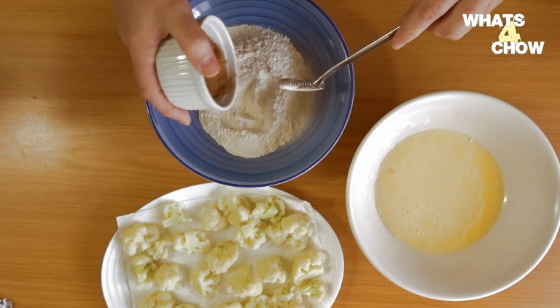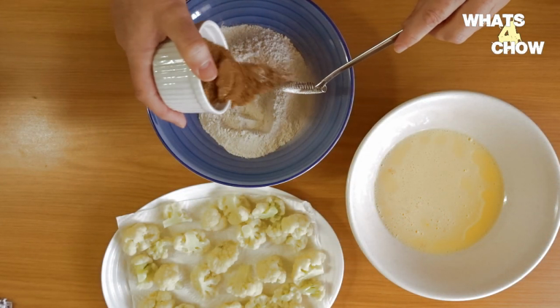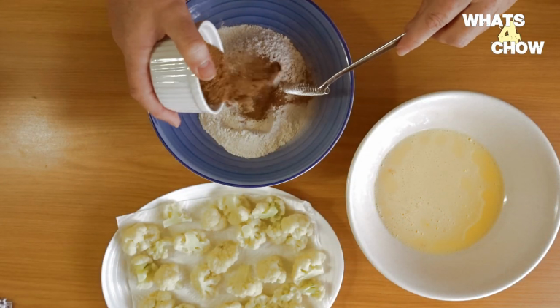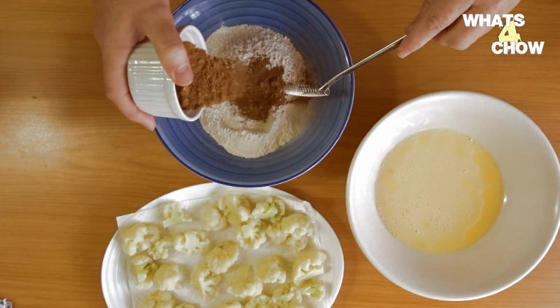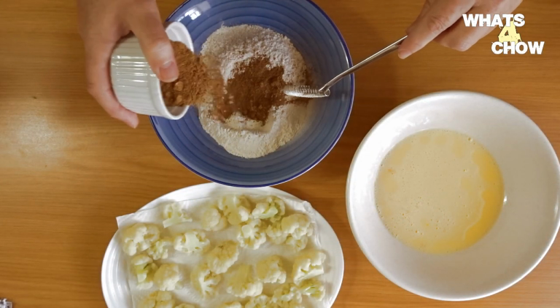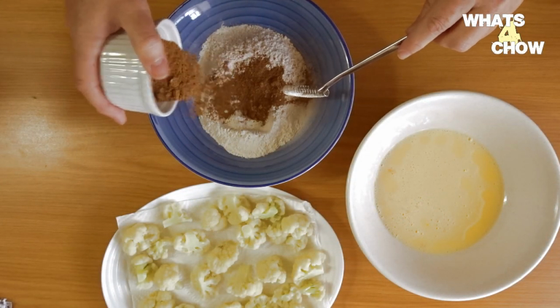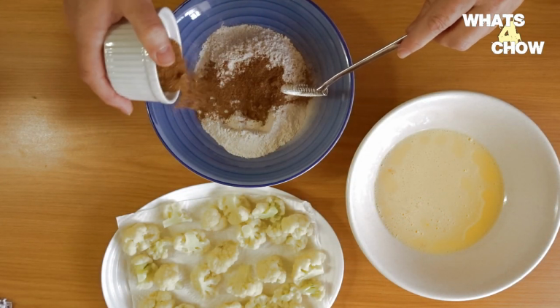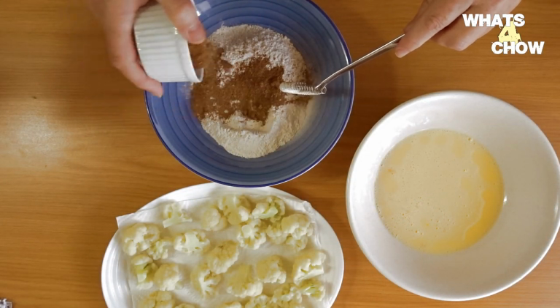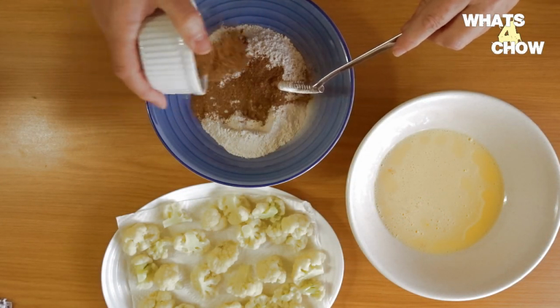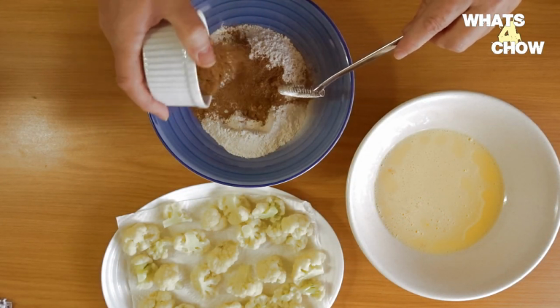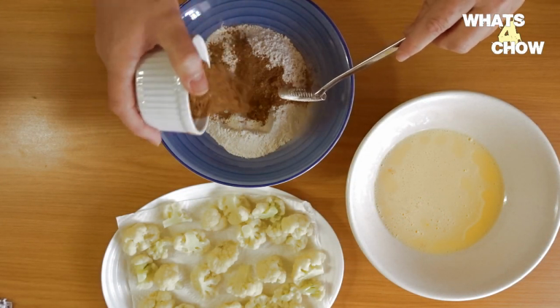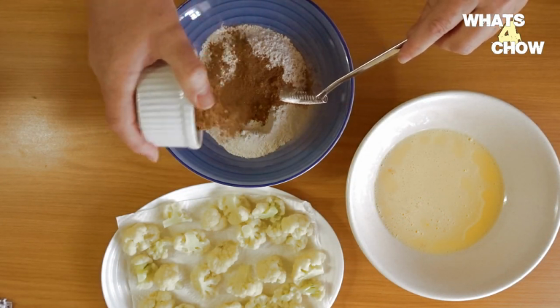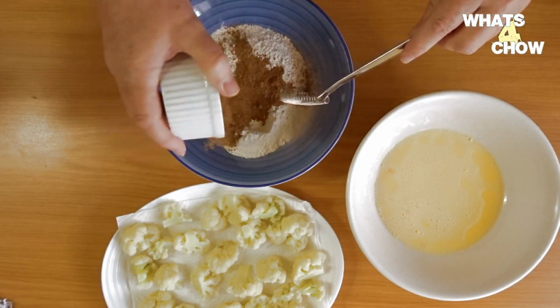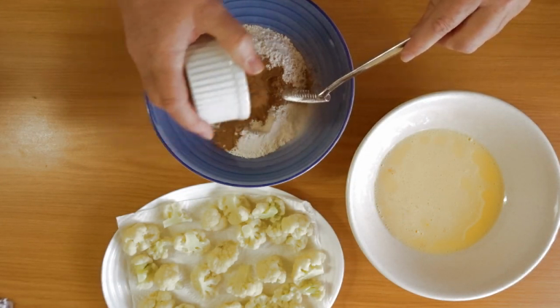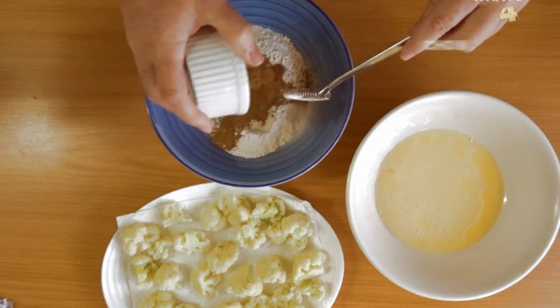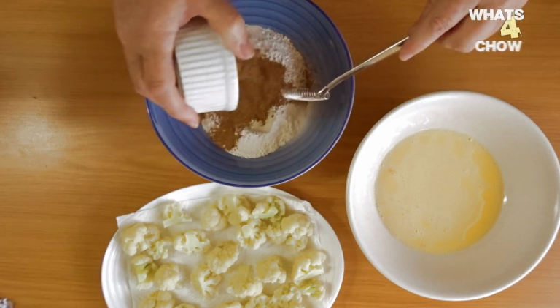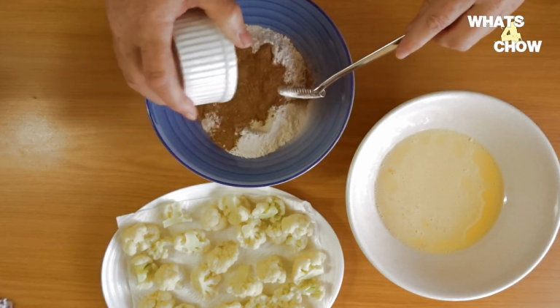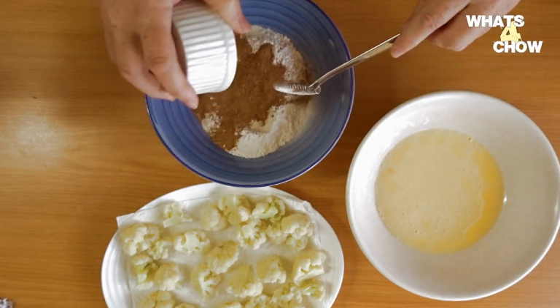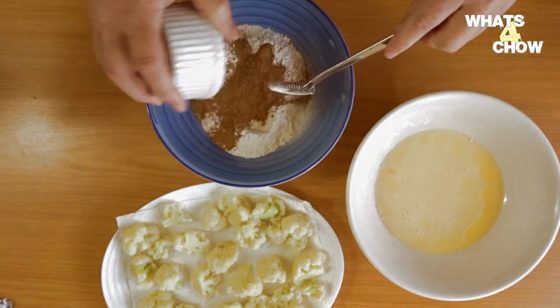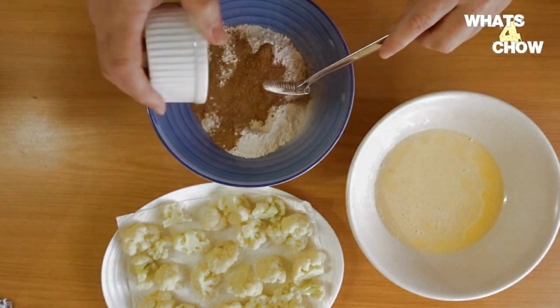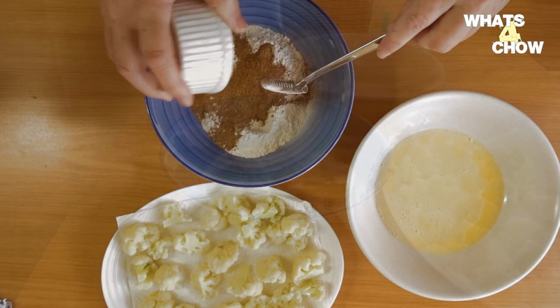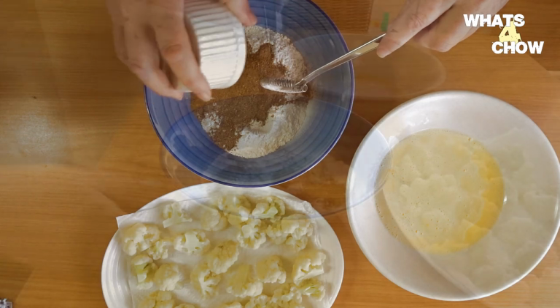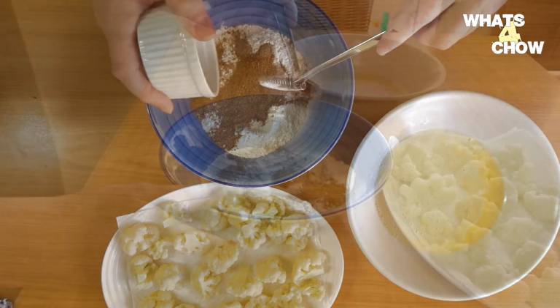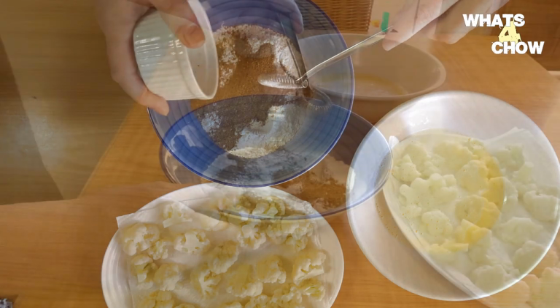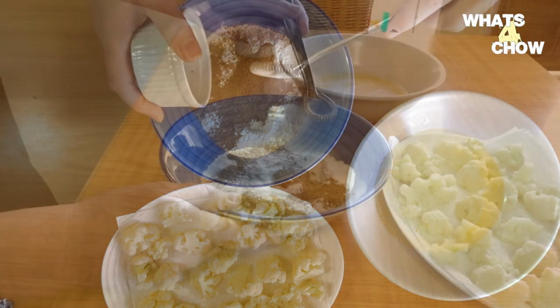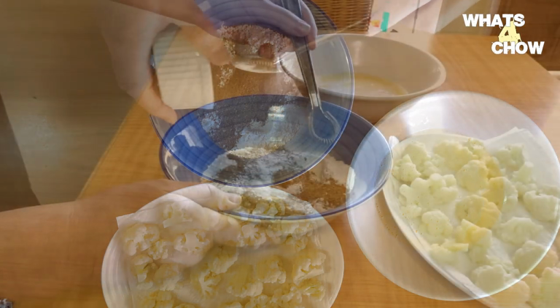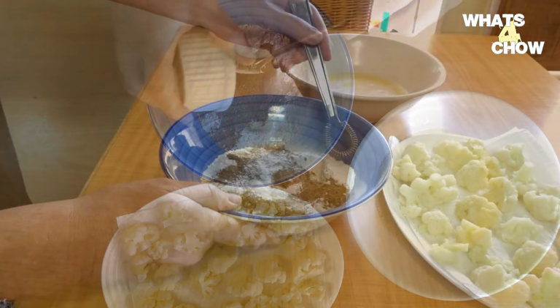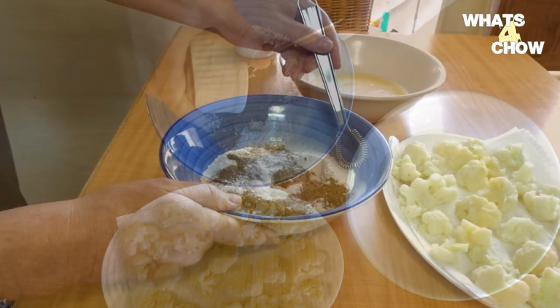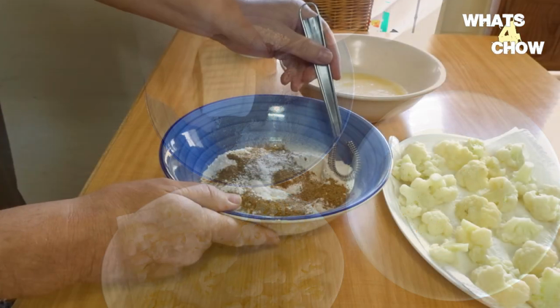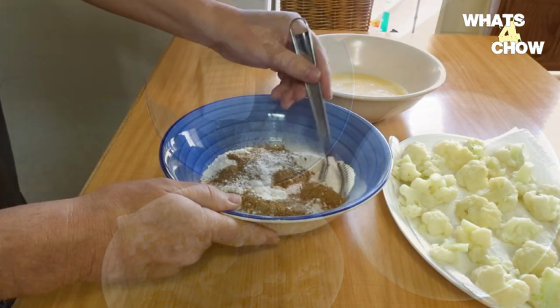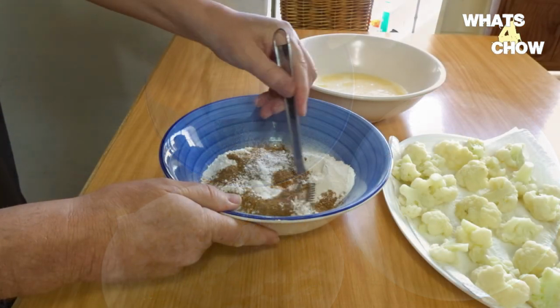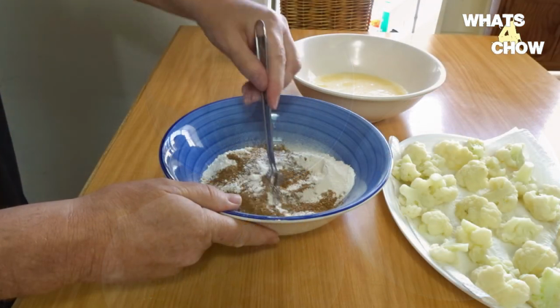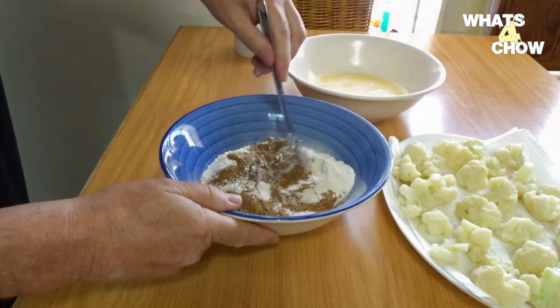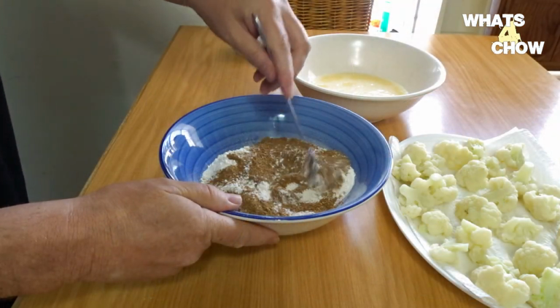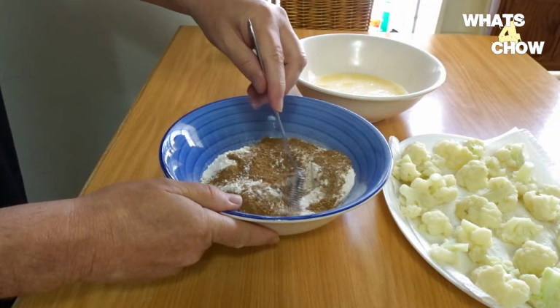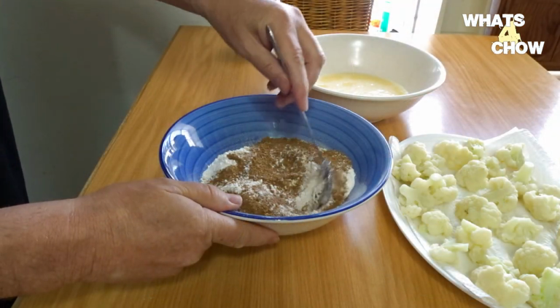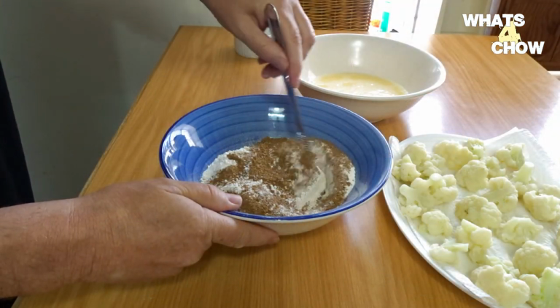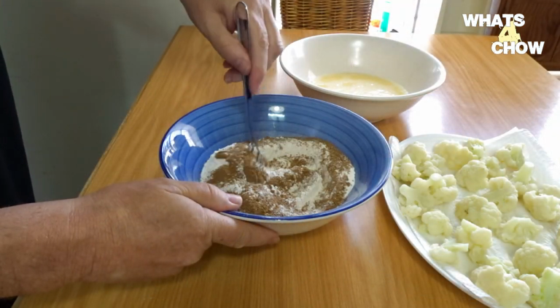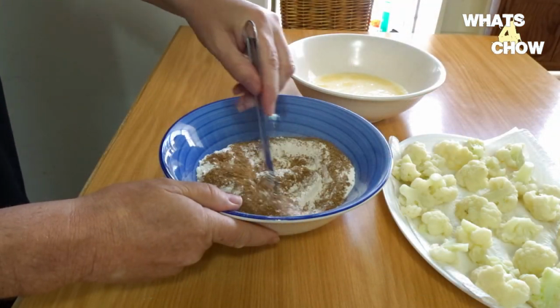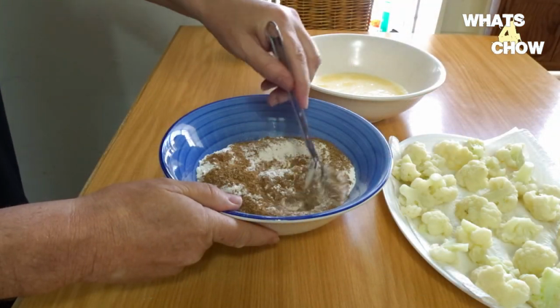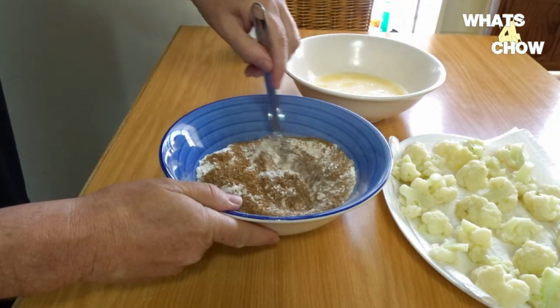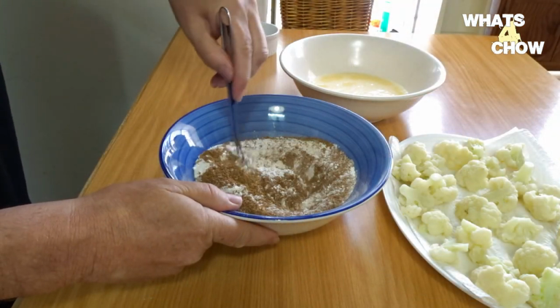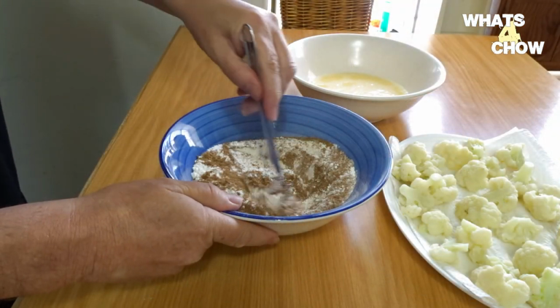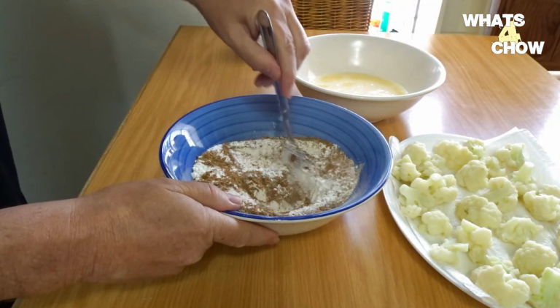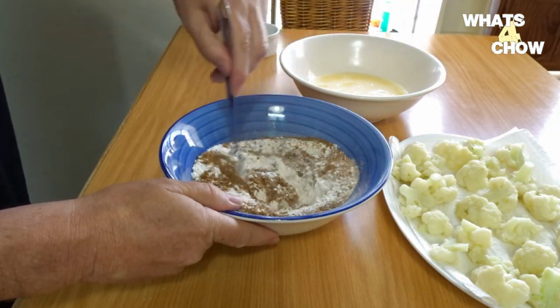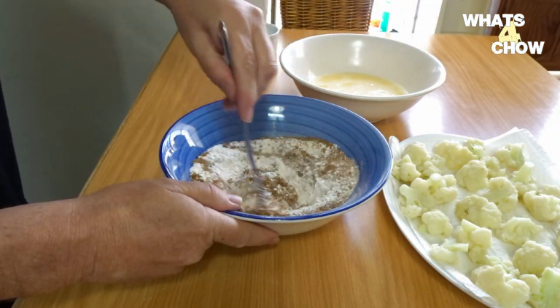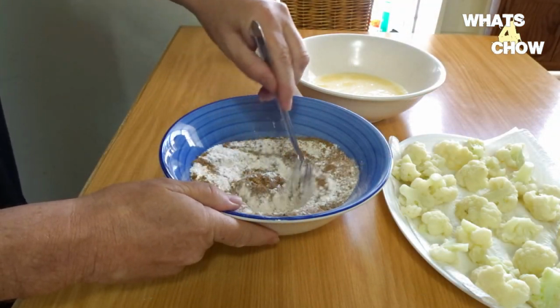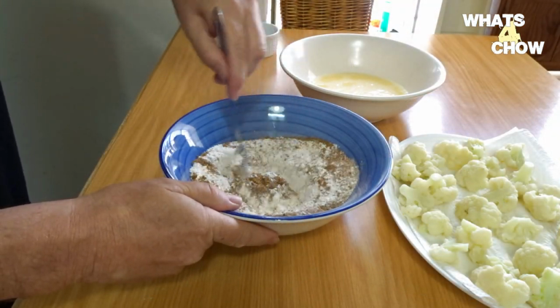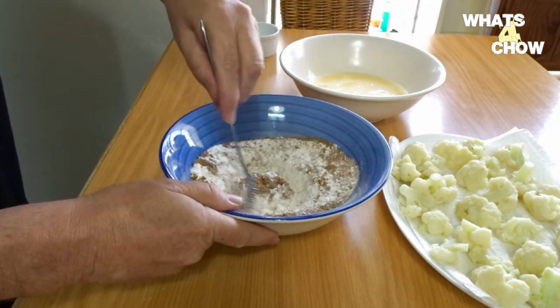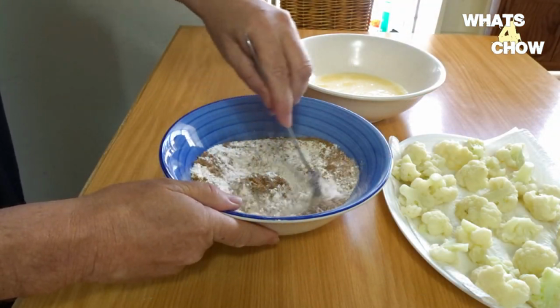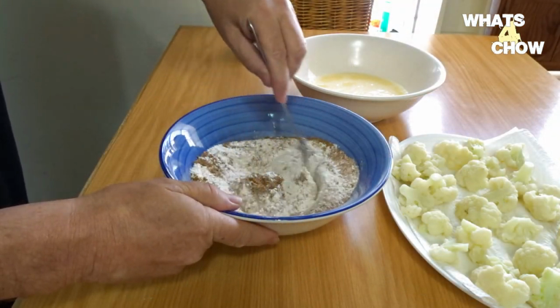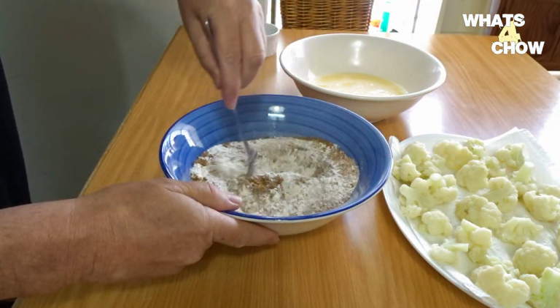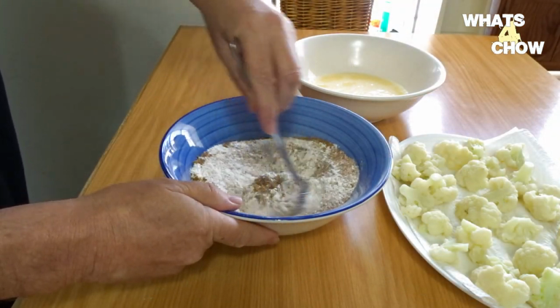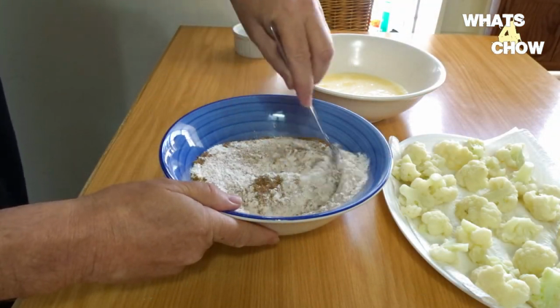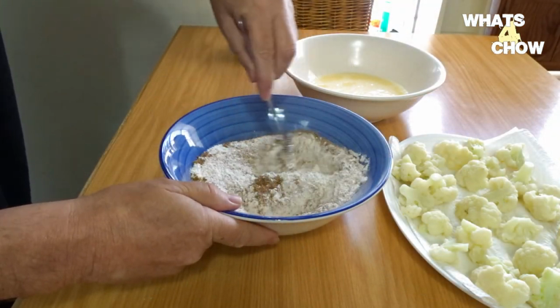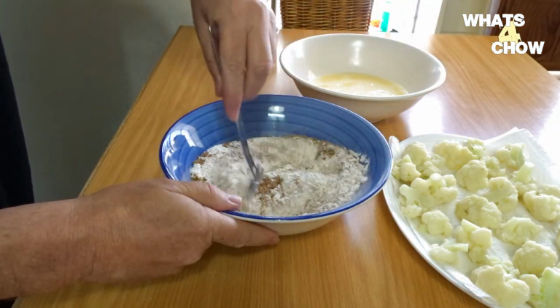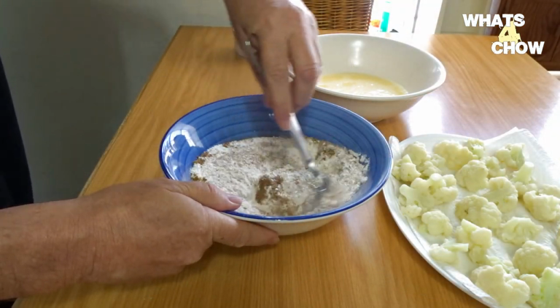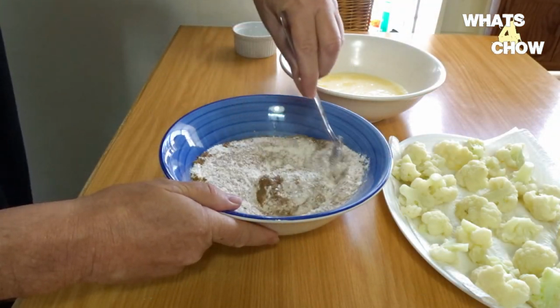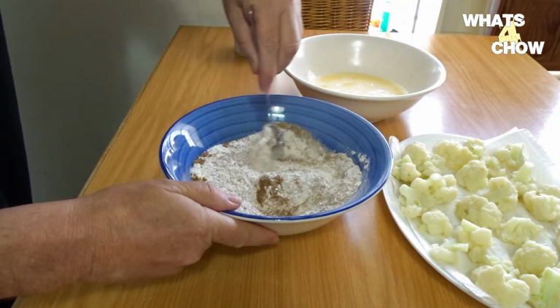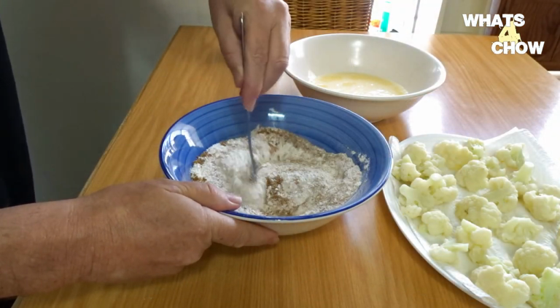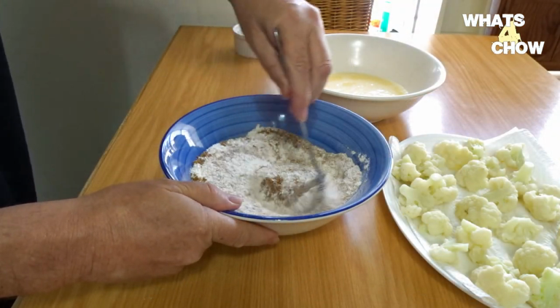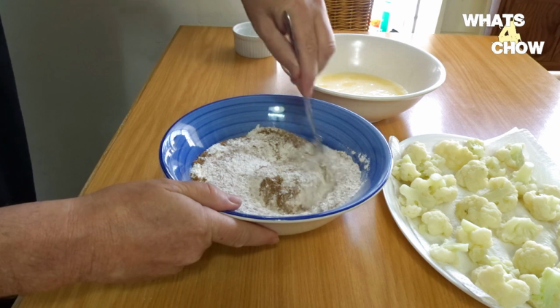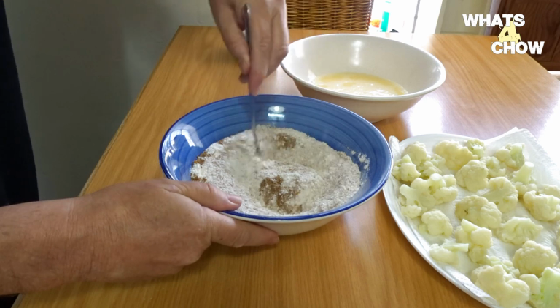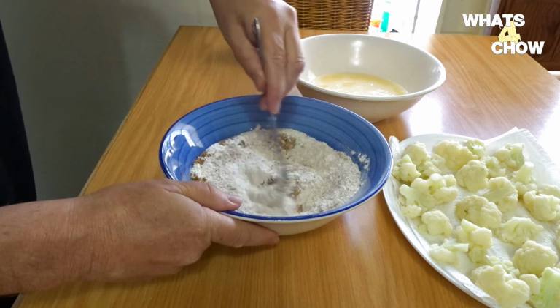Measure one cup of all-purpose flour into another bowl and add the herb and spice blend. Mix this well until combined.